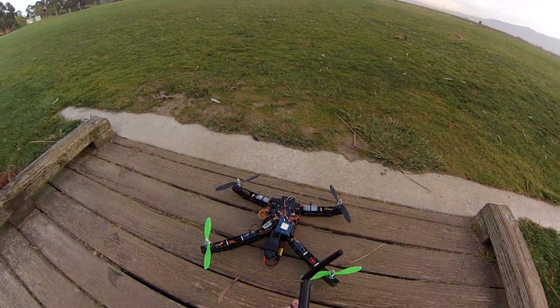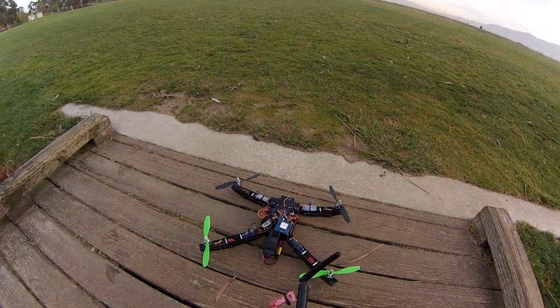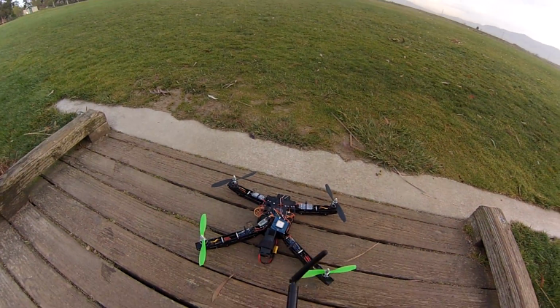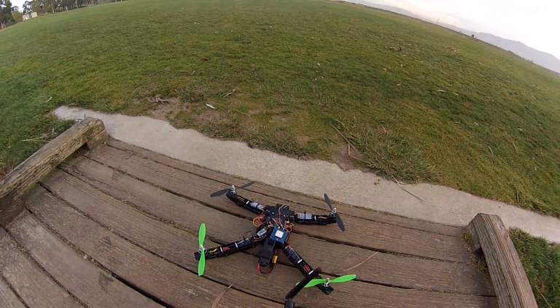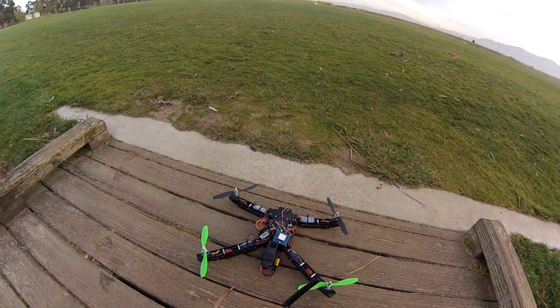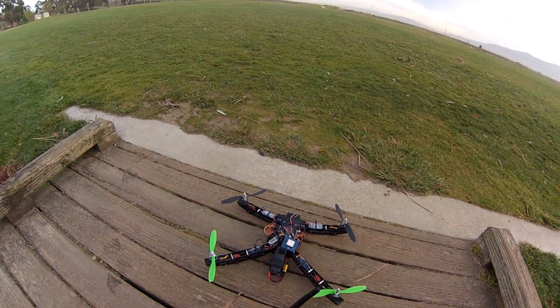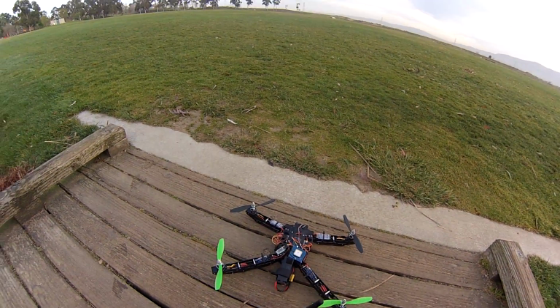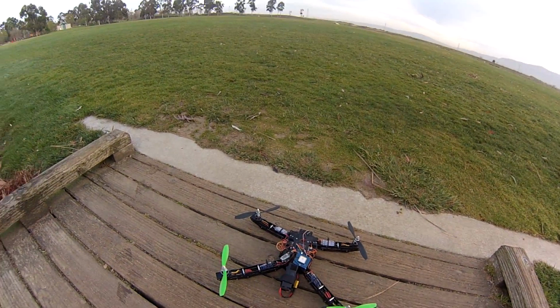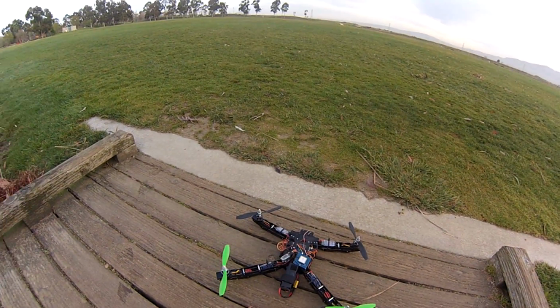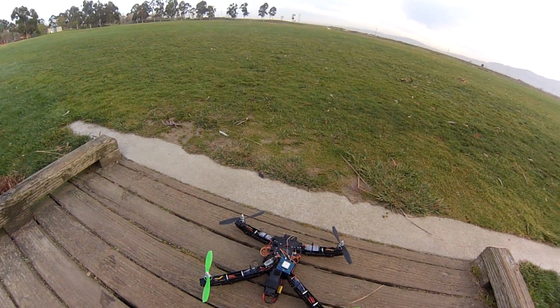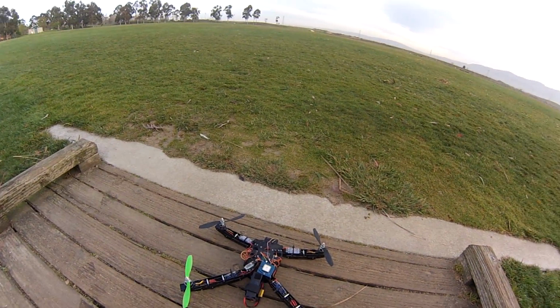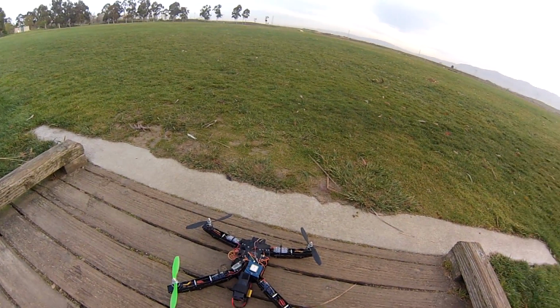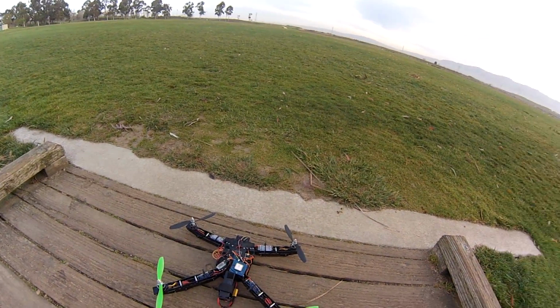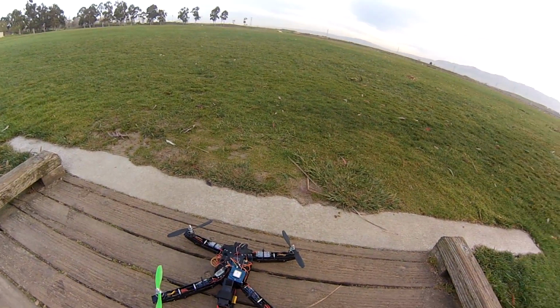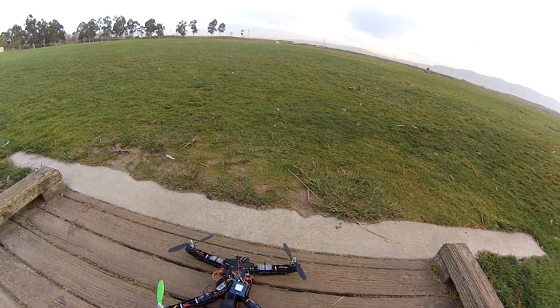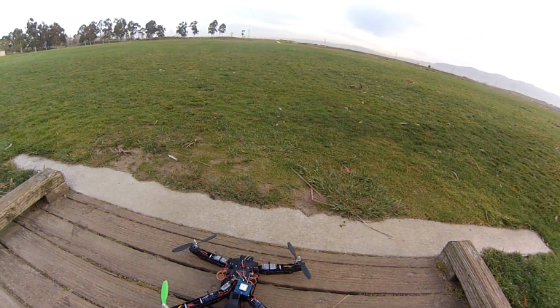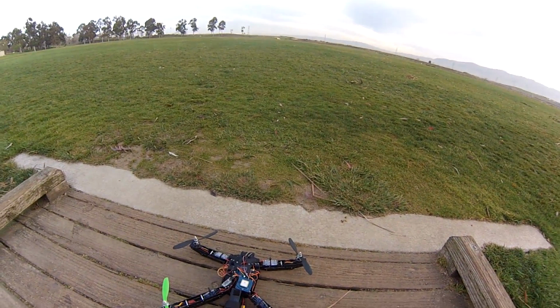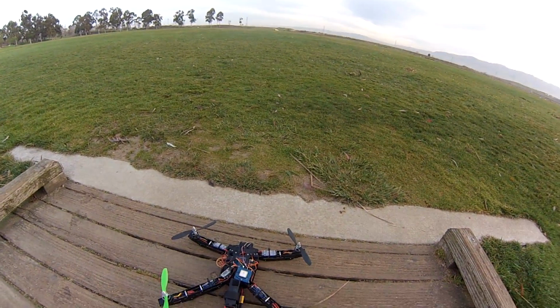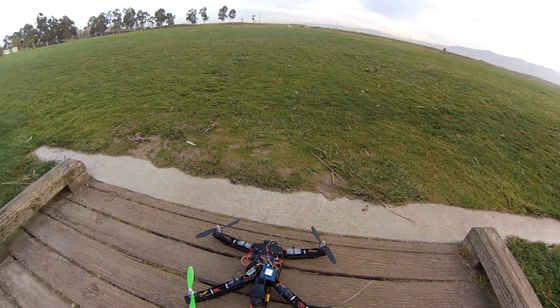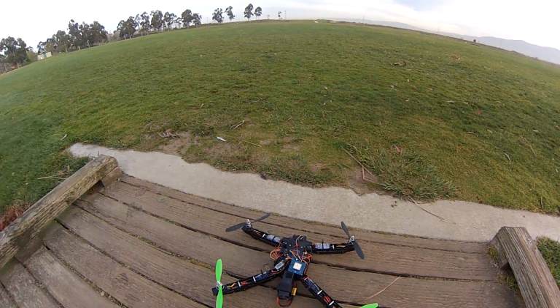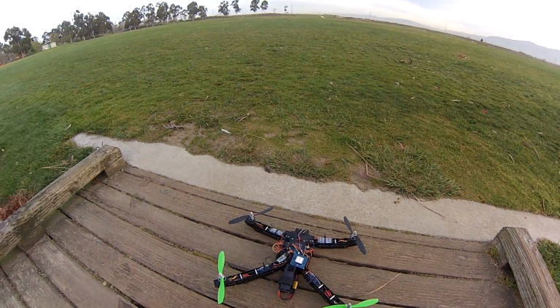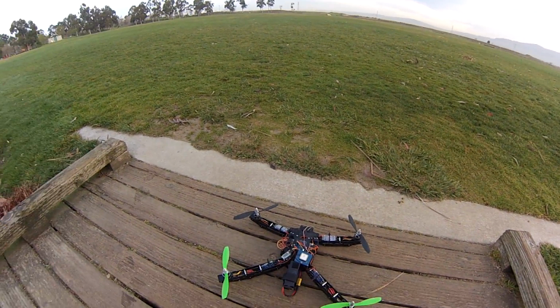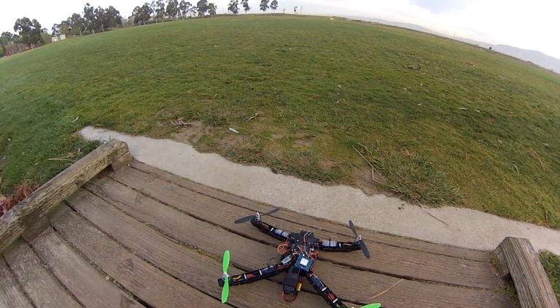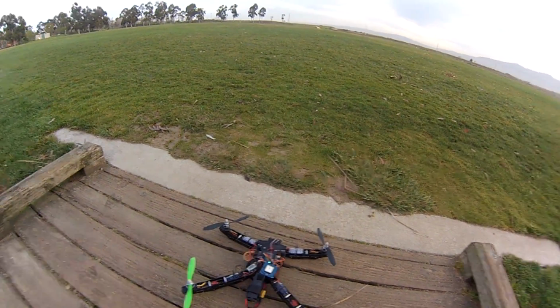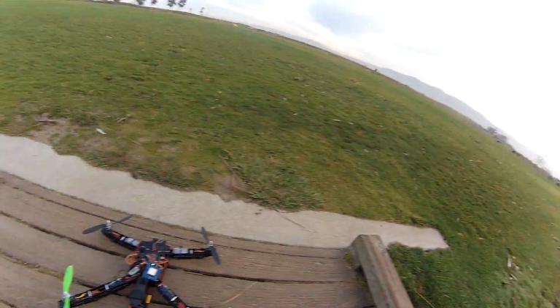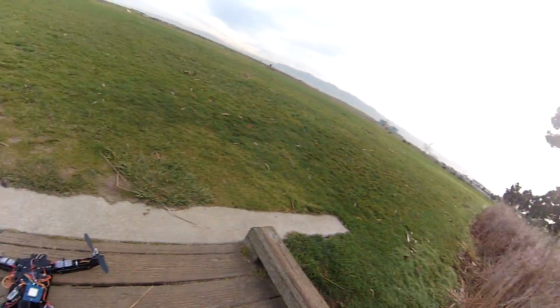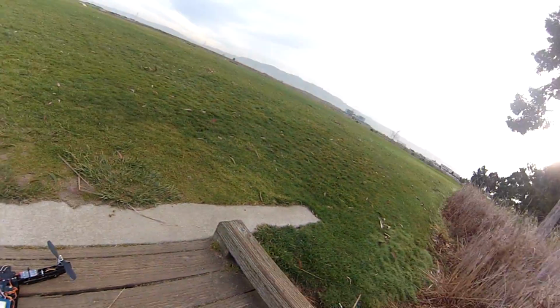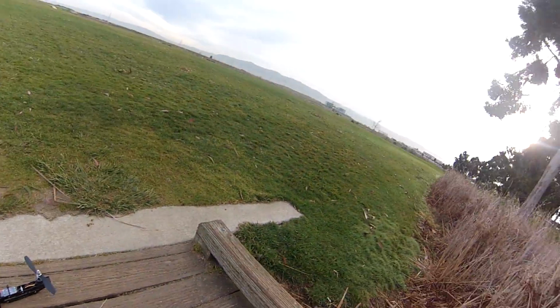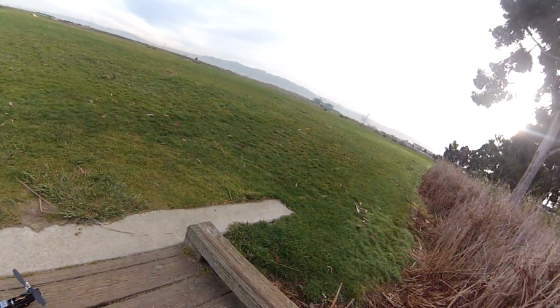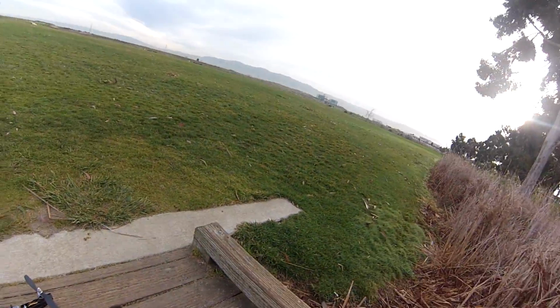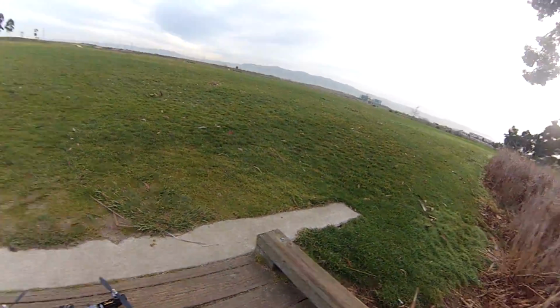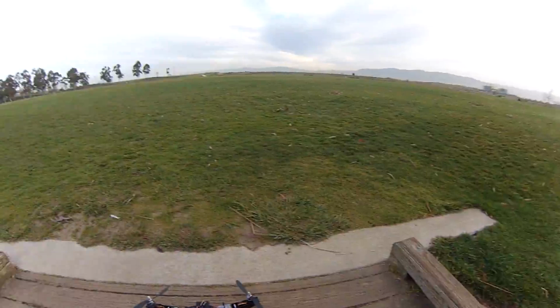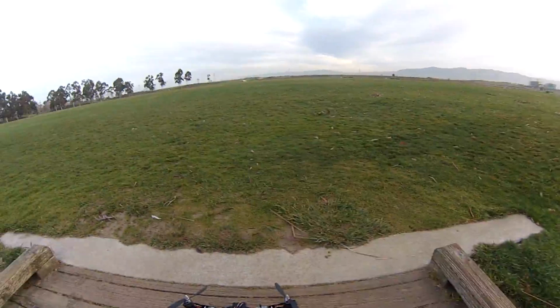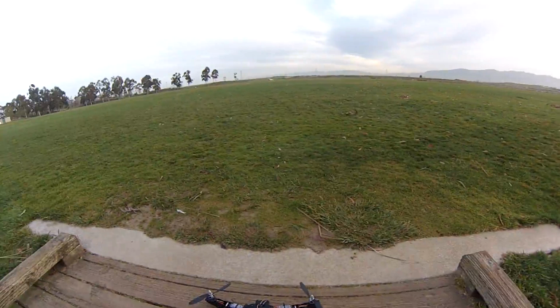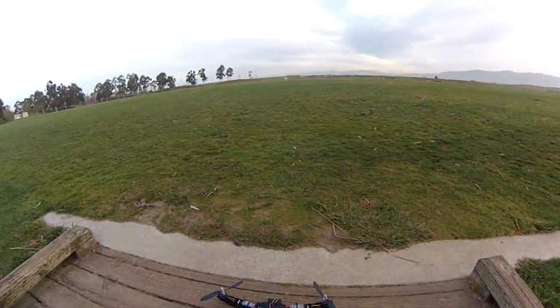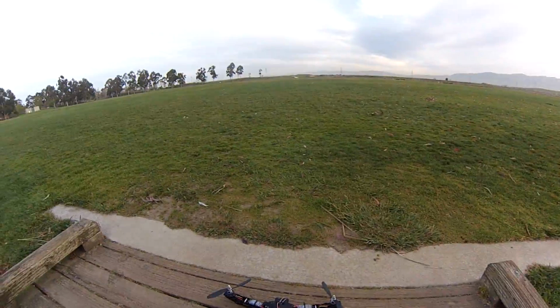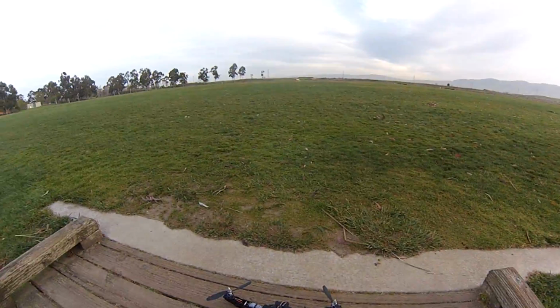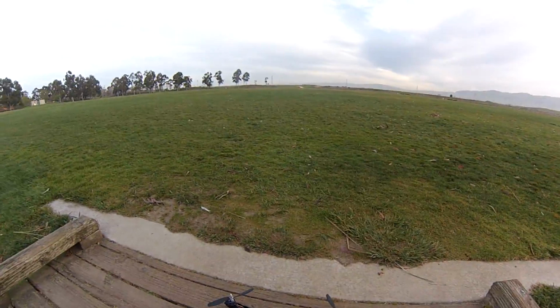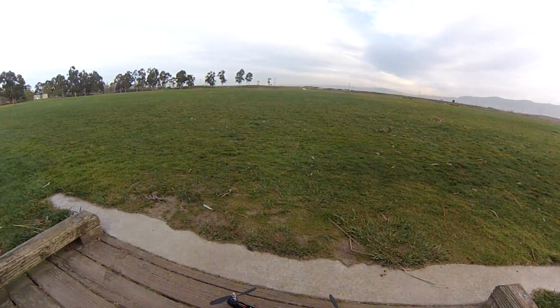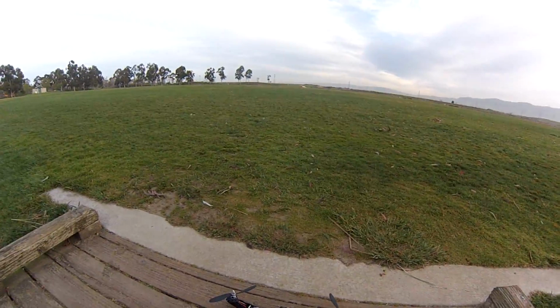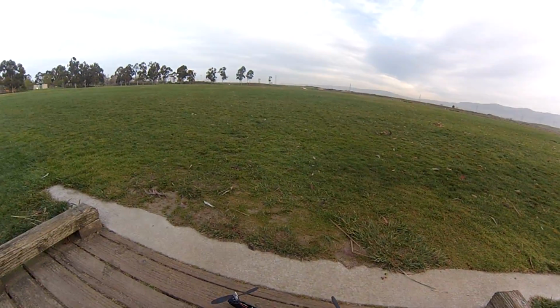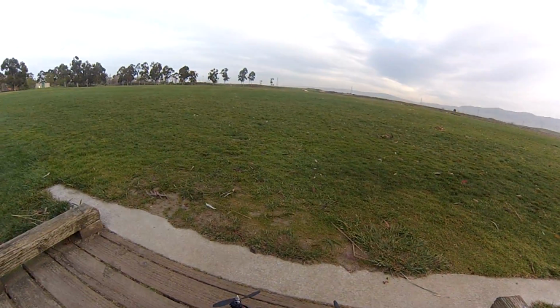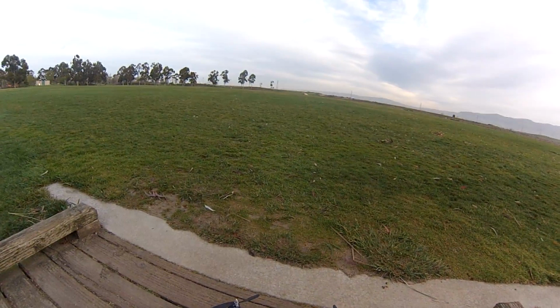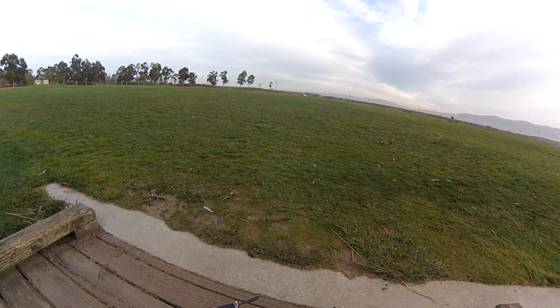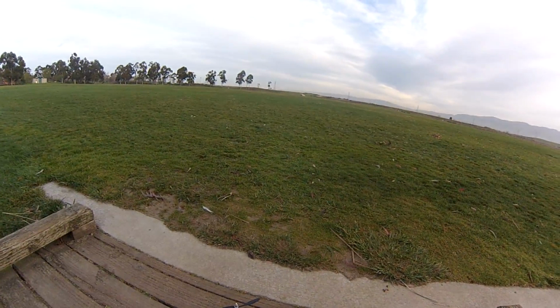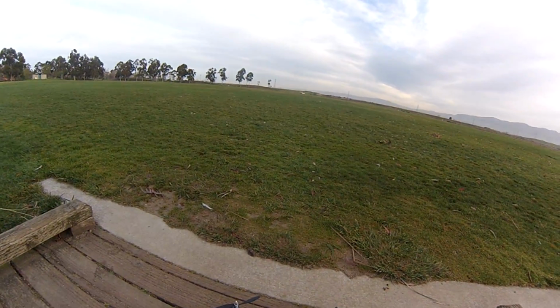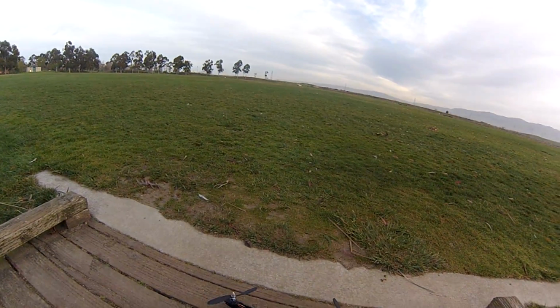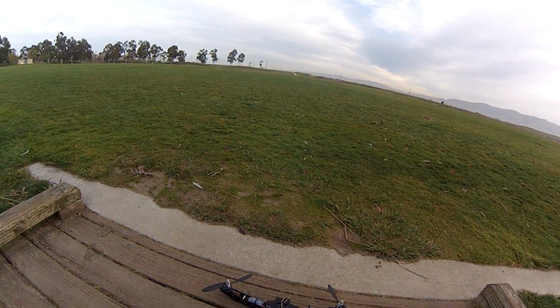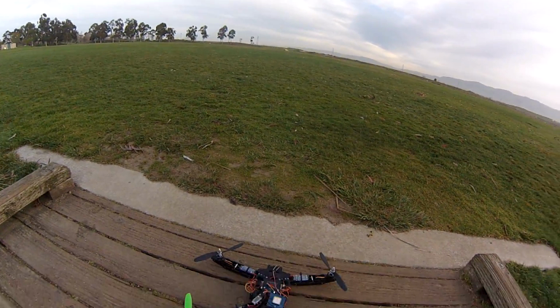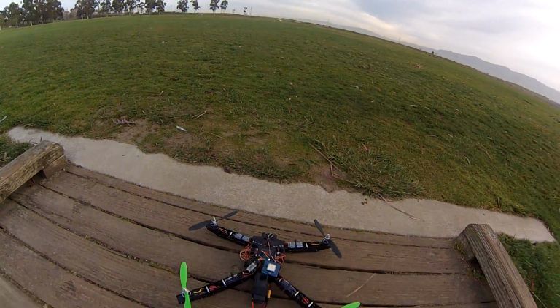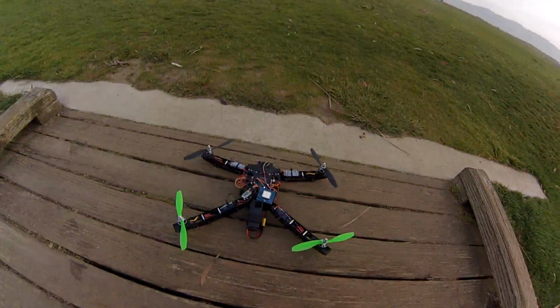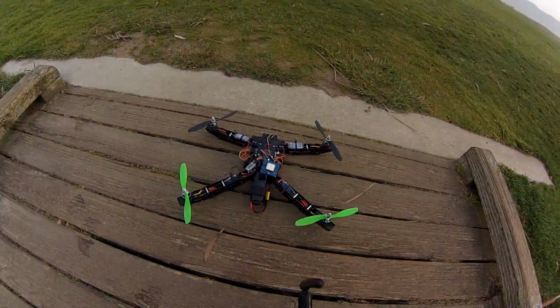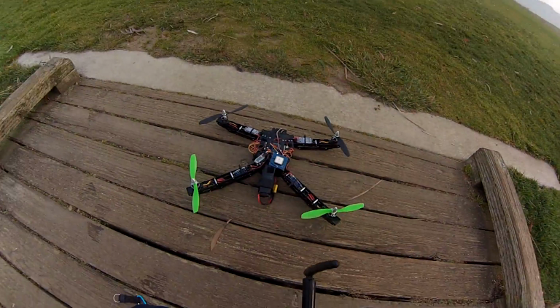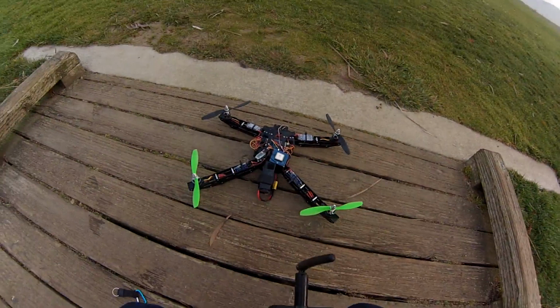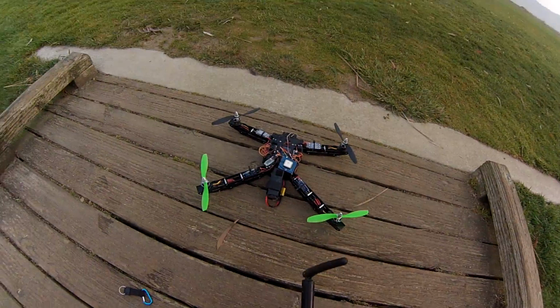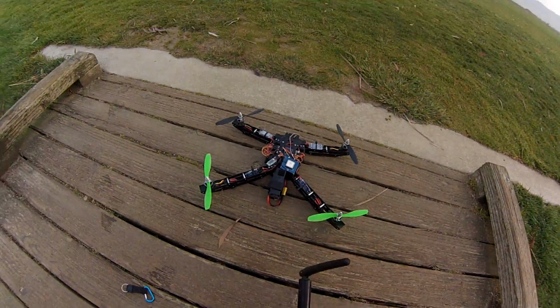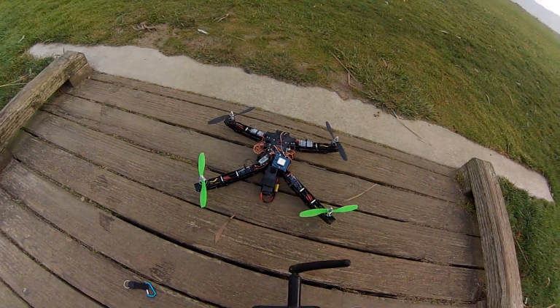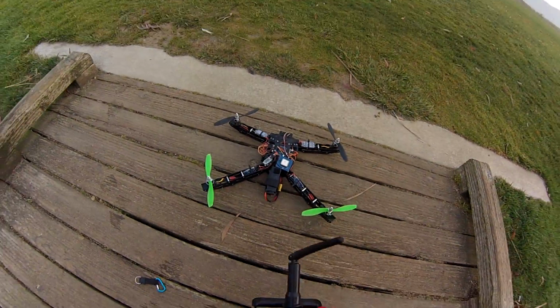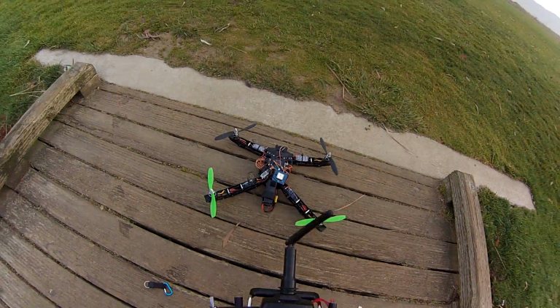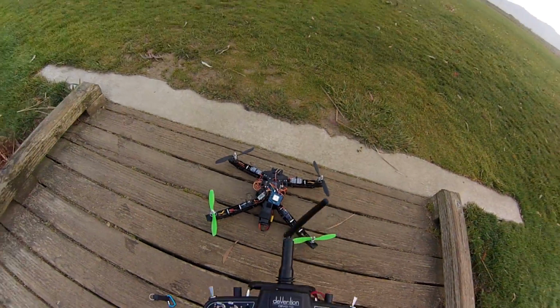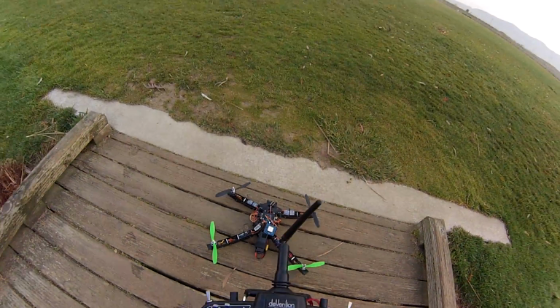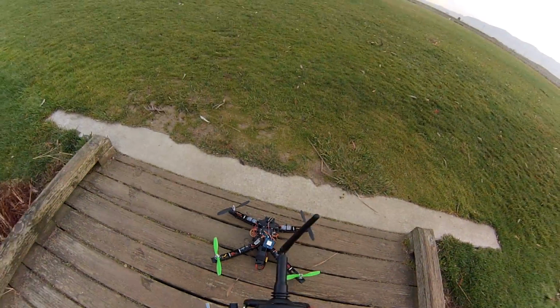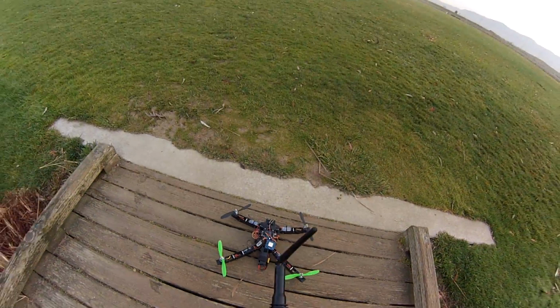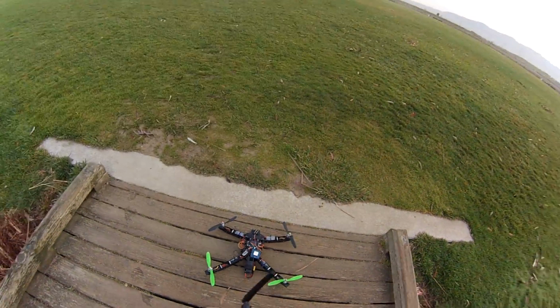Alright, maiden test of my new multi-week quad with the Hover Things frame.